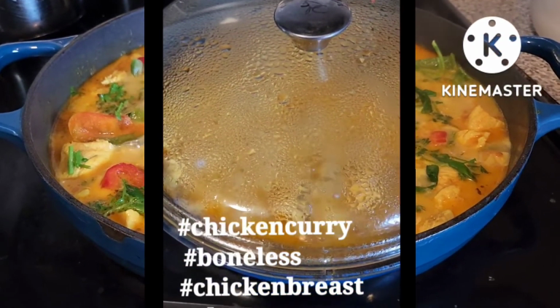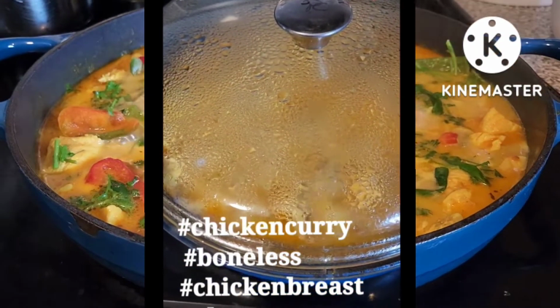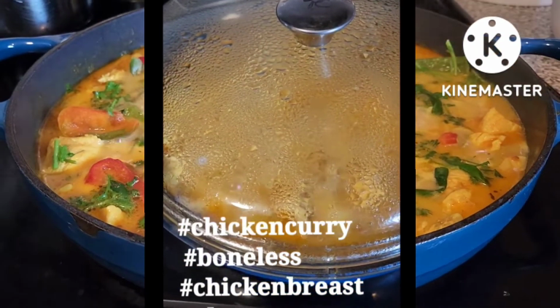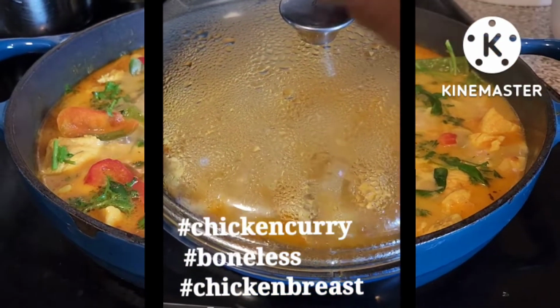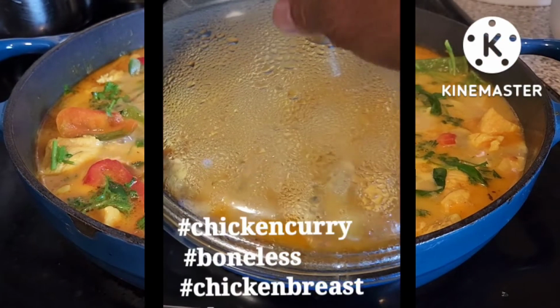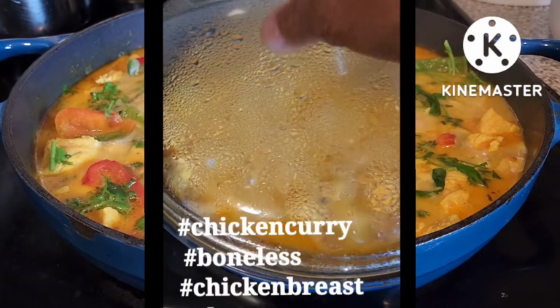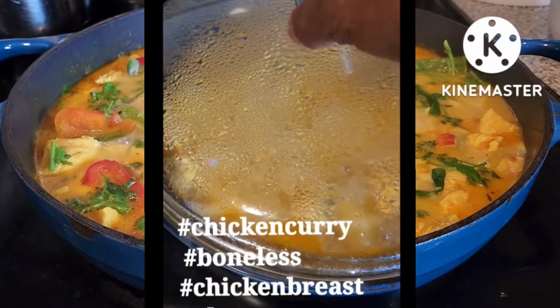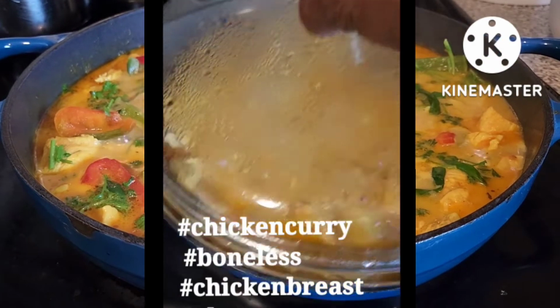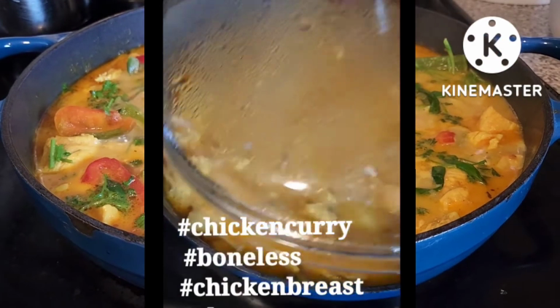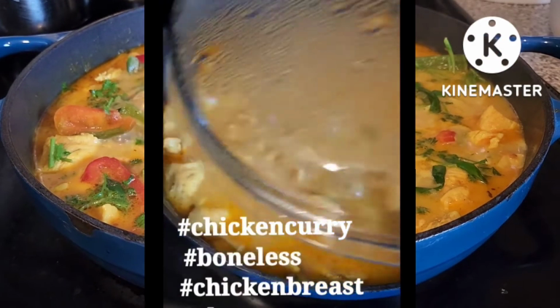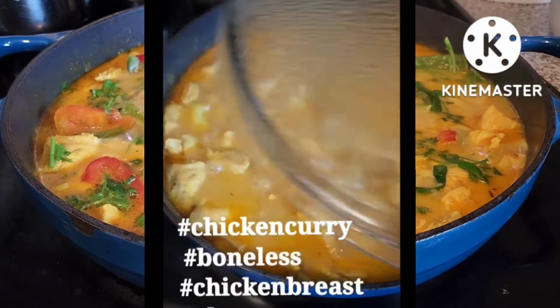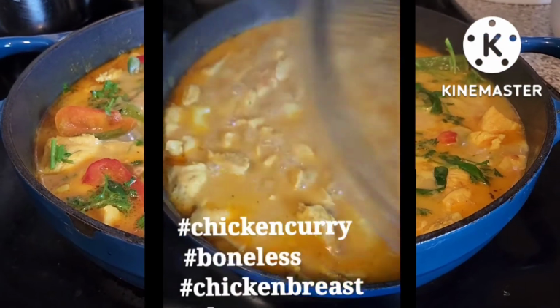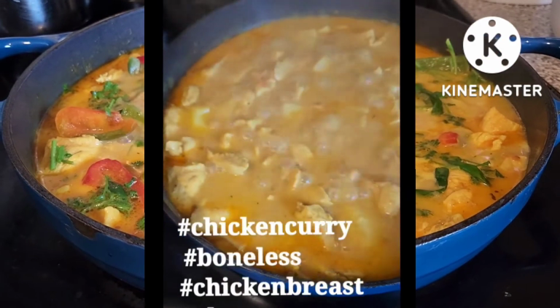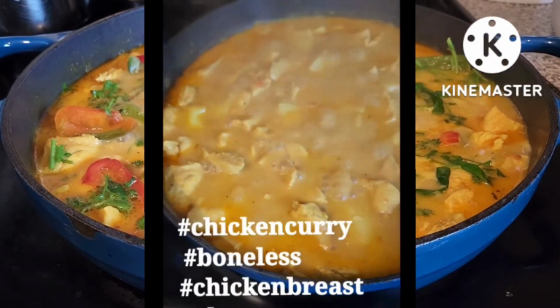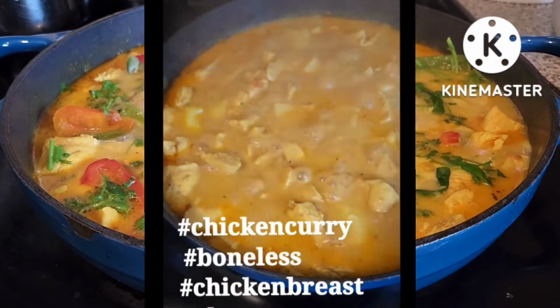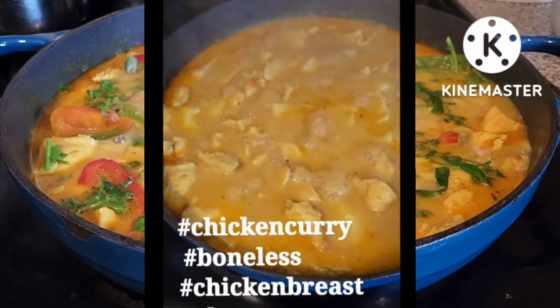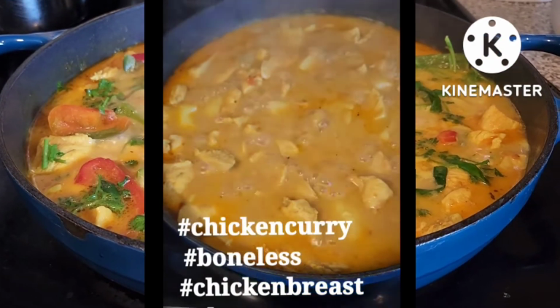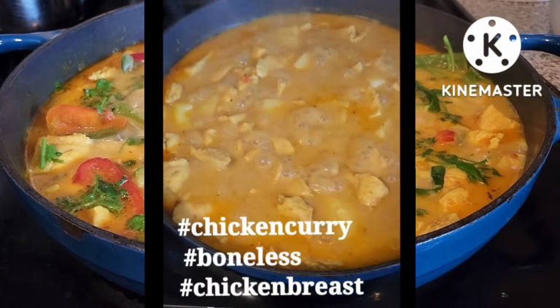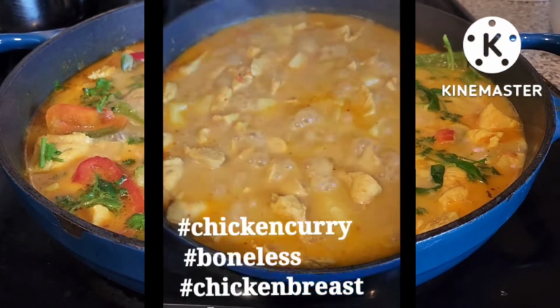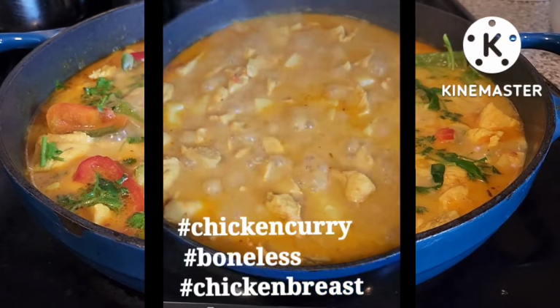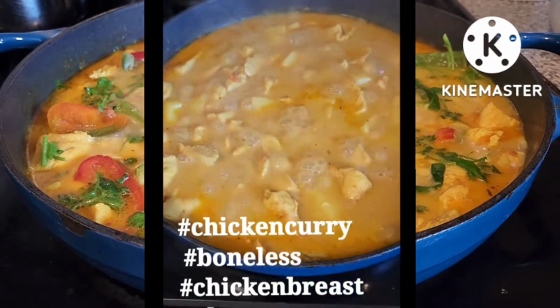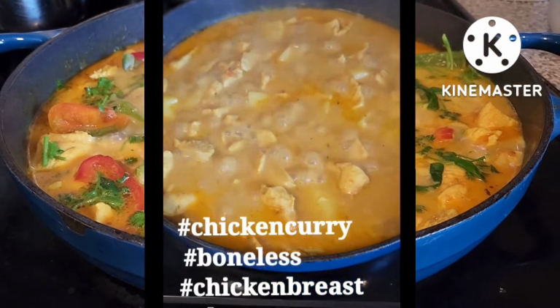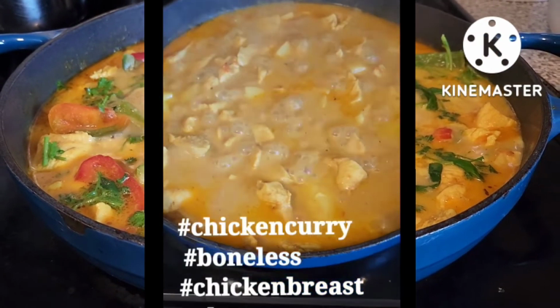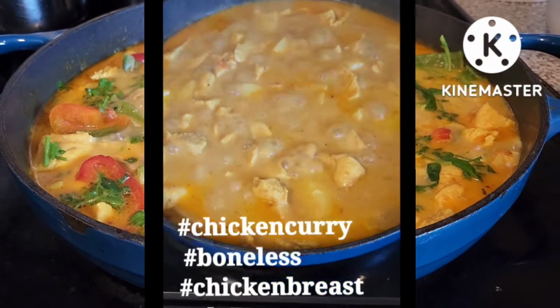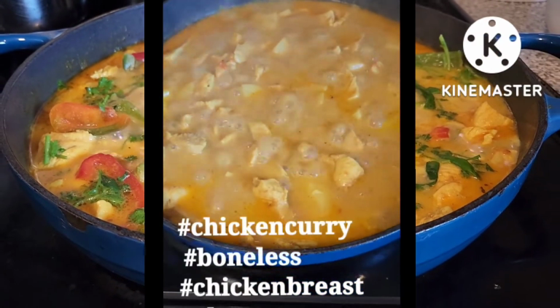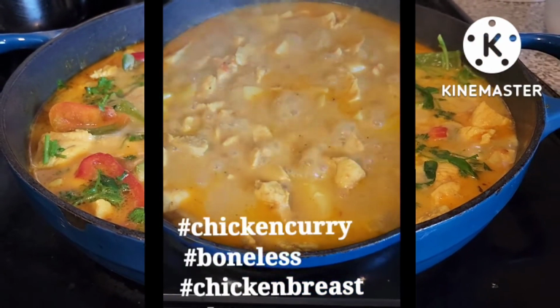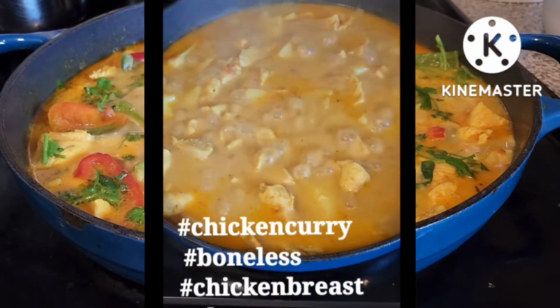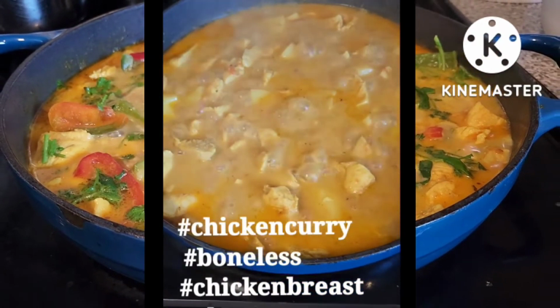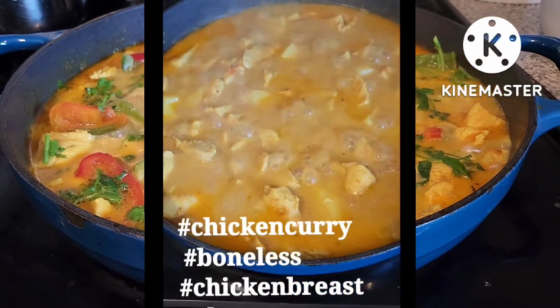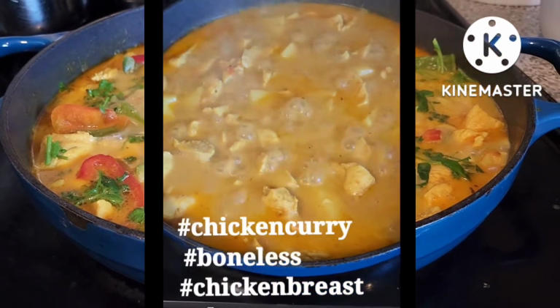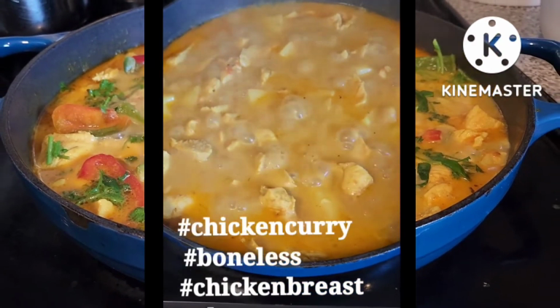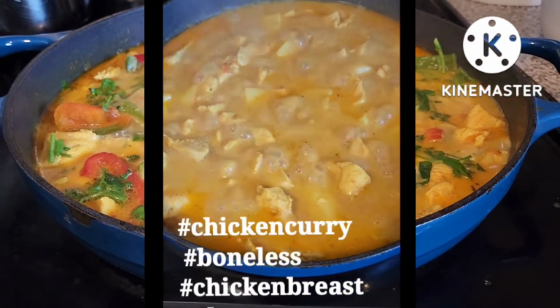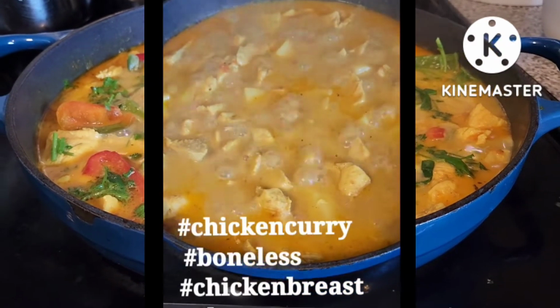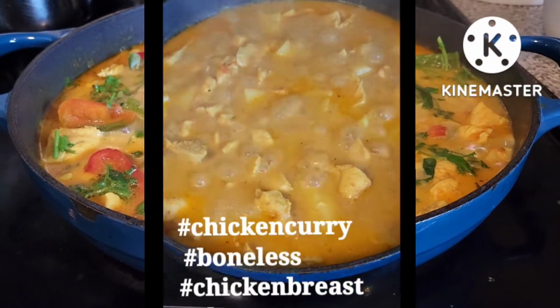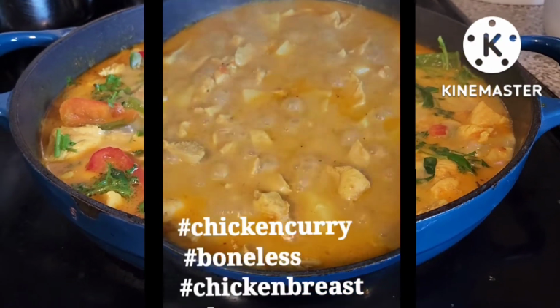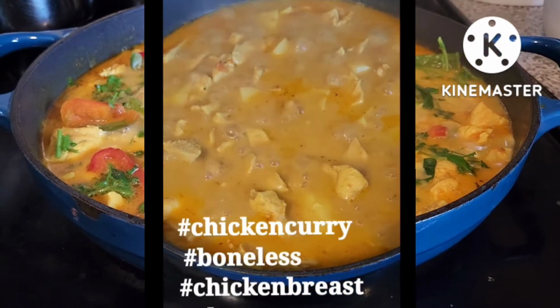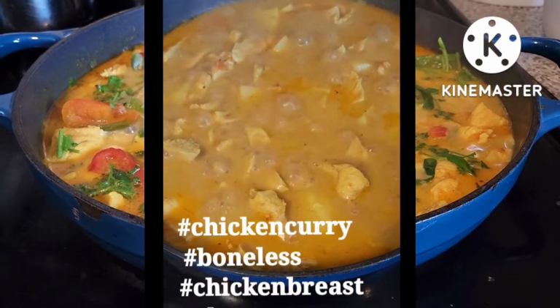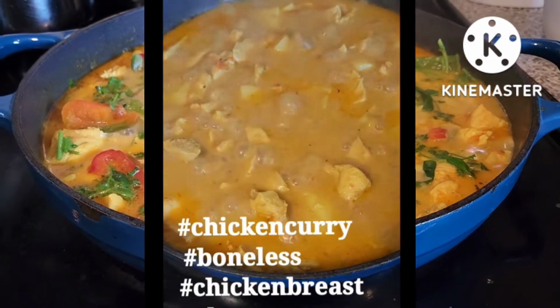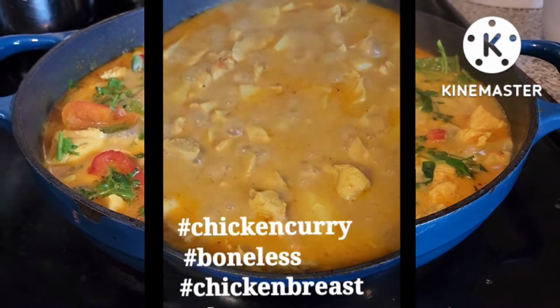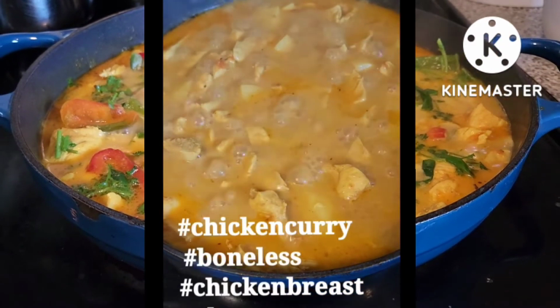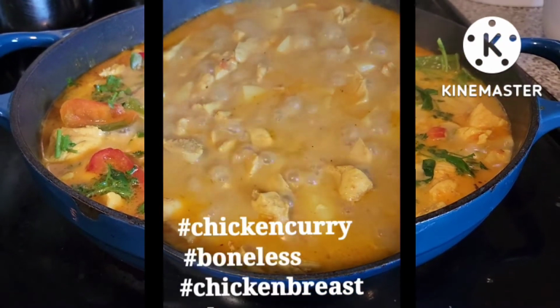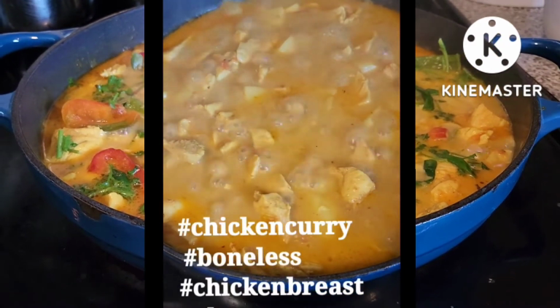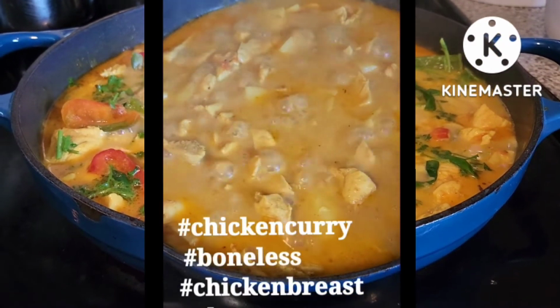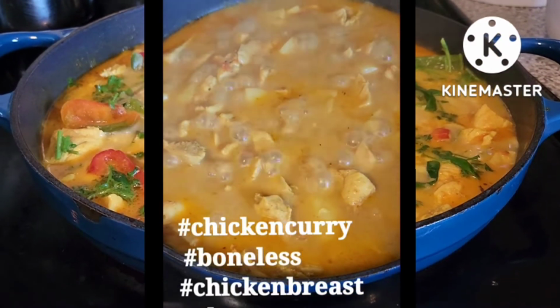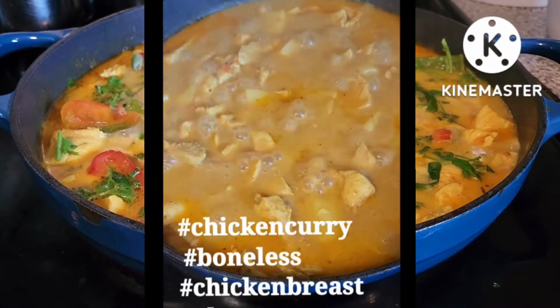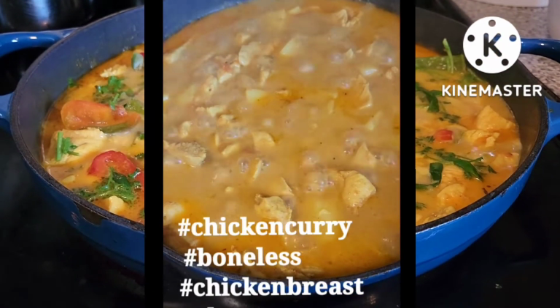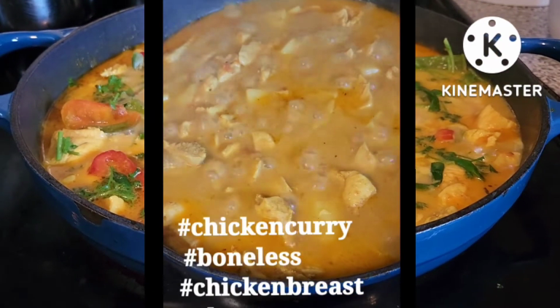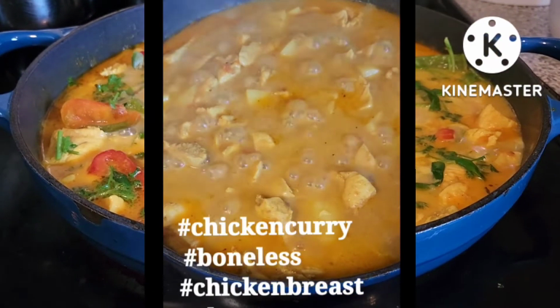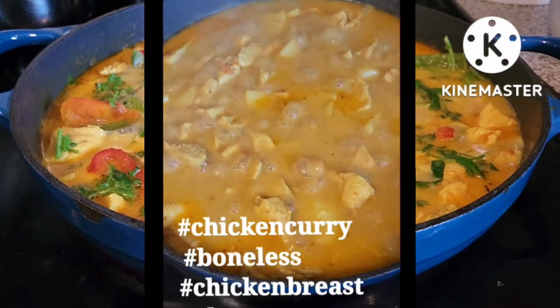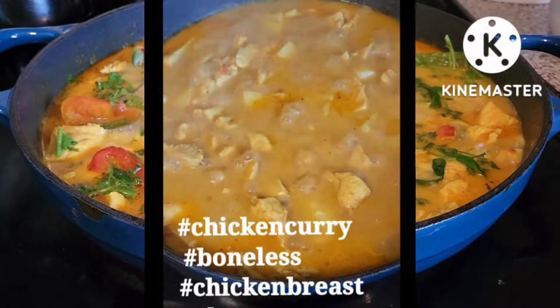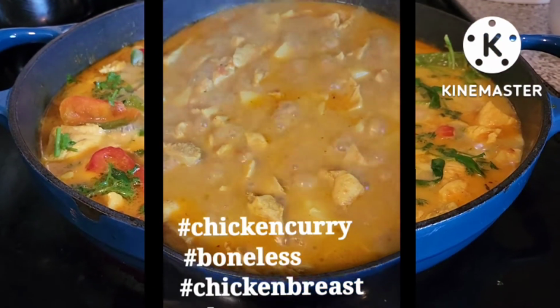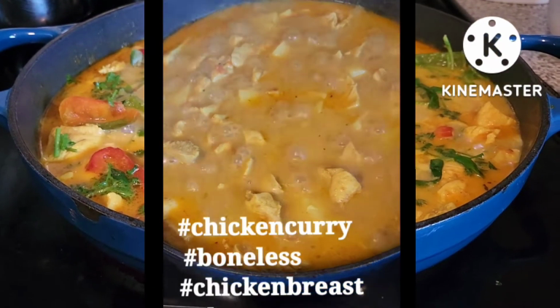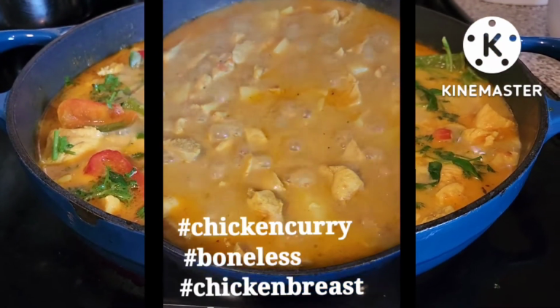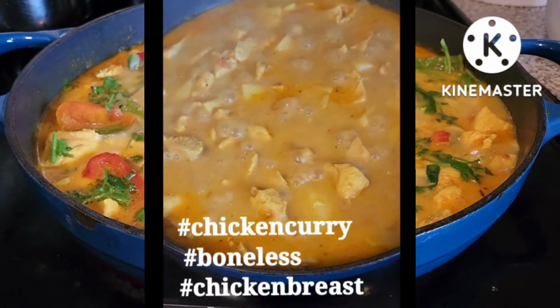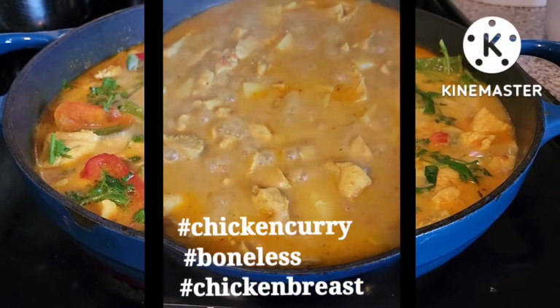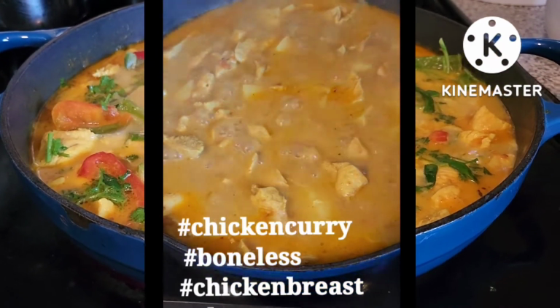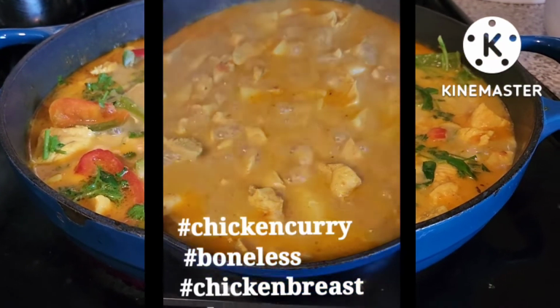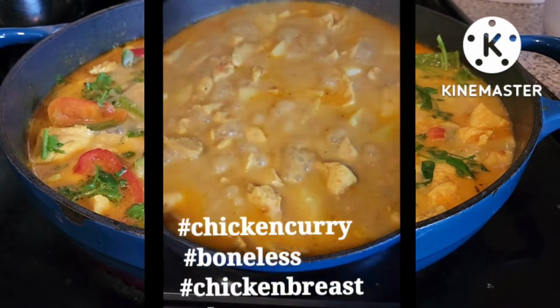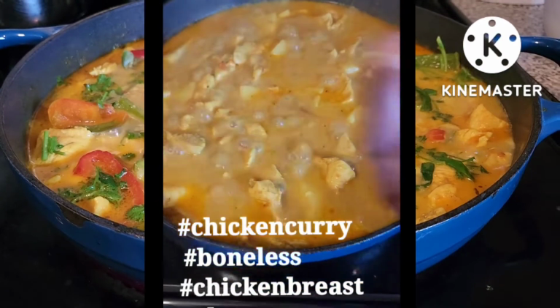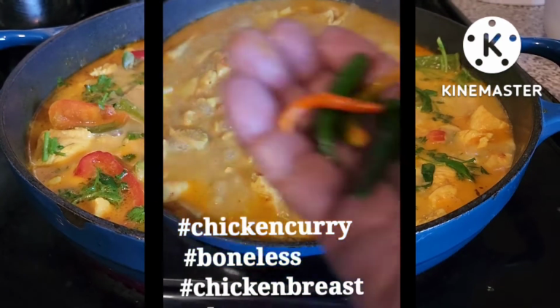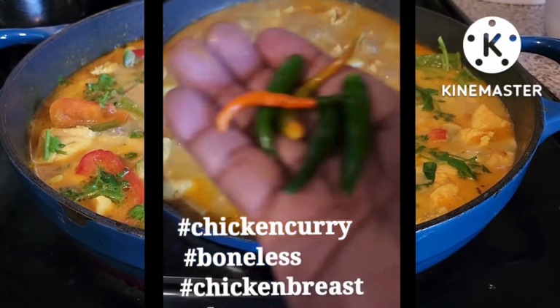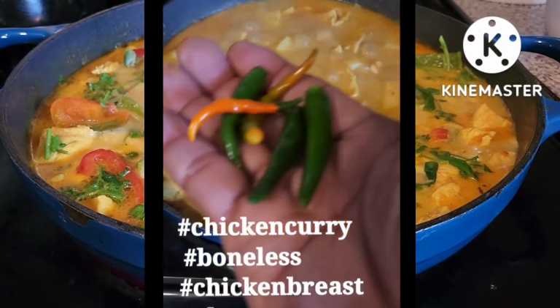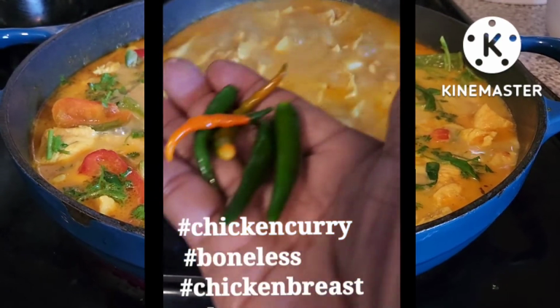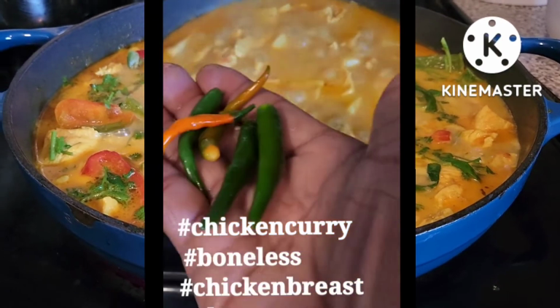Pagkatapos, ilagay na rin yung gata at saka yung patatas. Pagsabayin na yan.